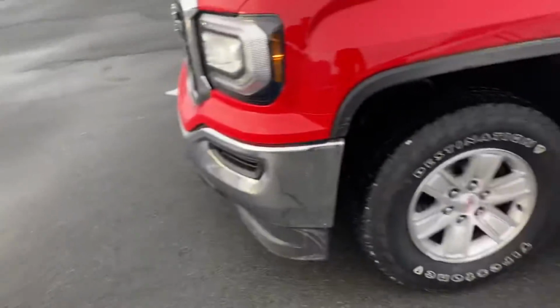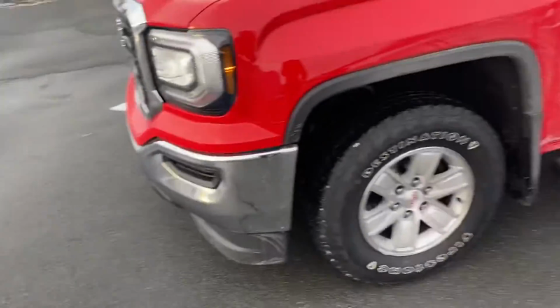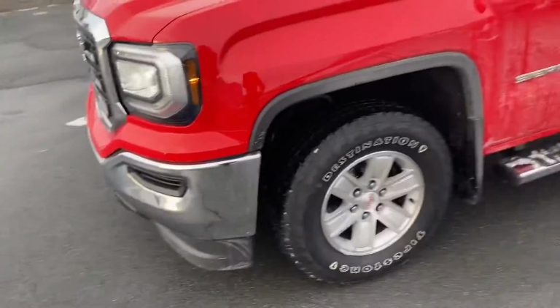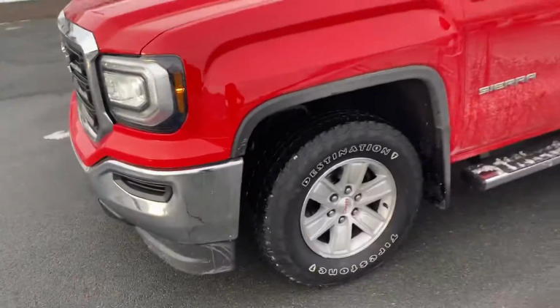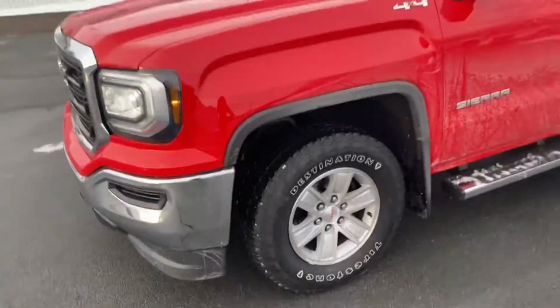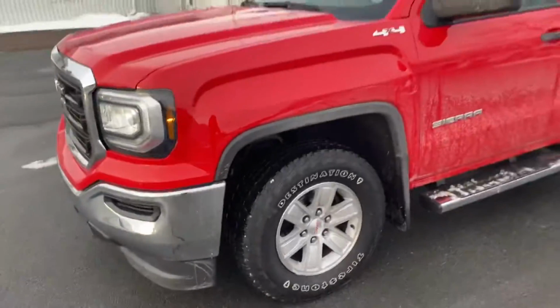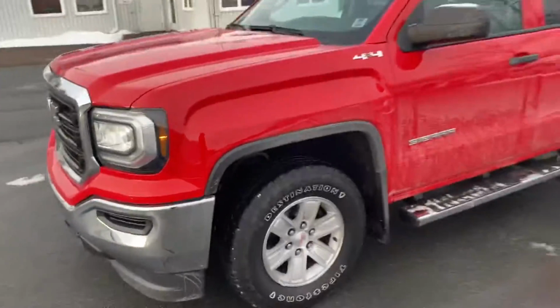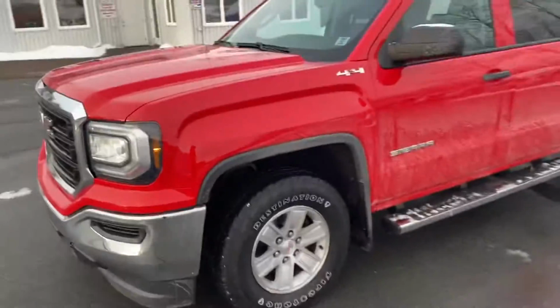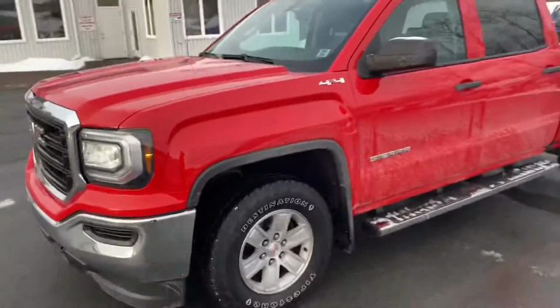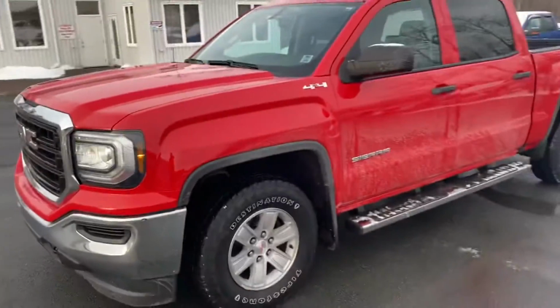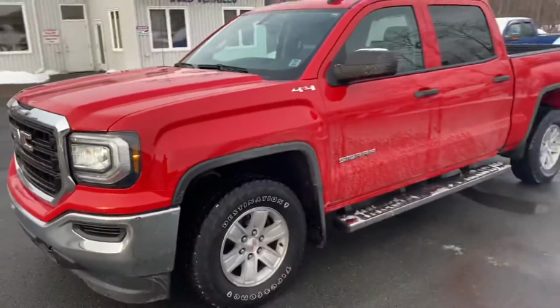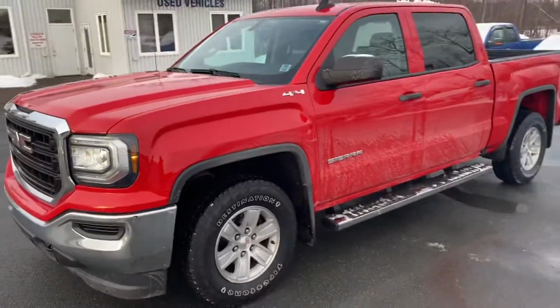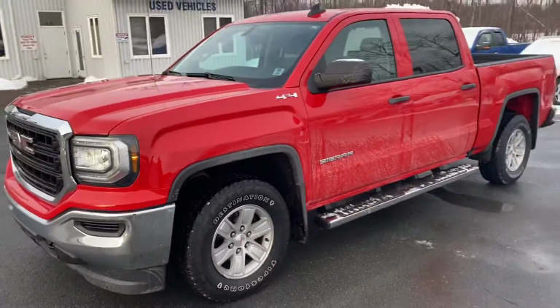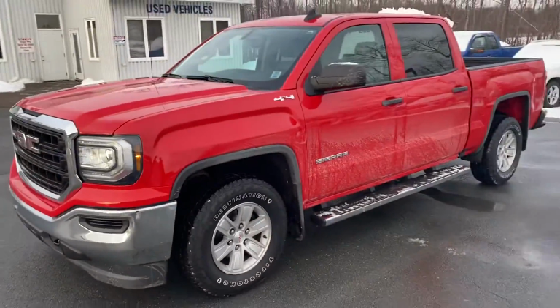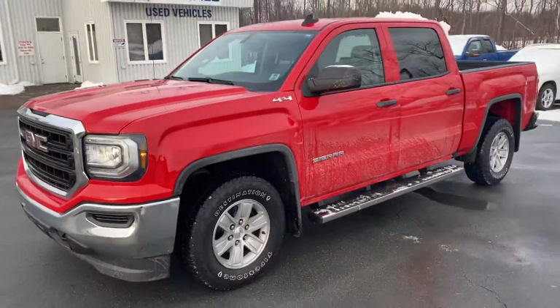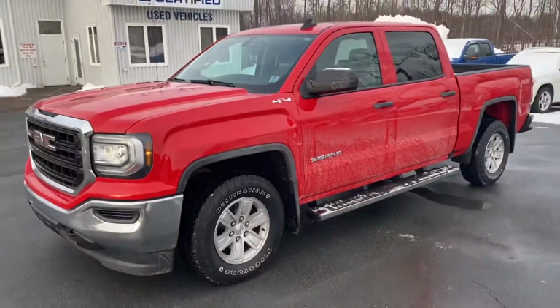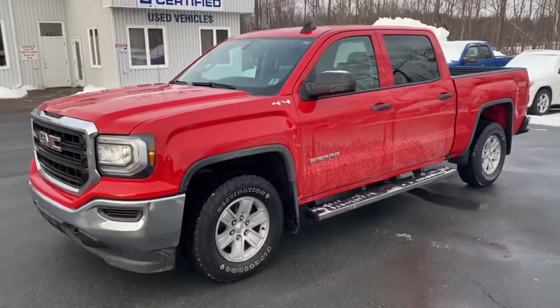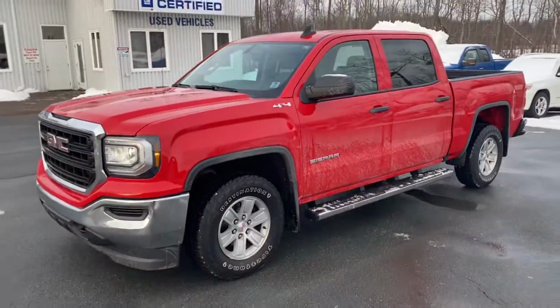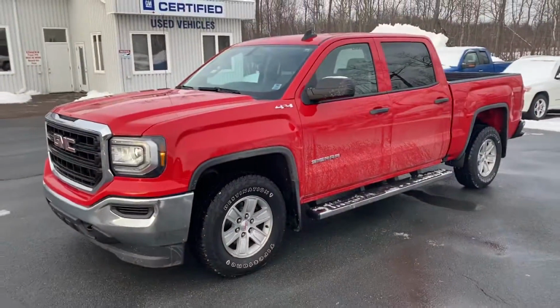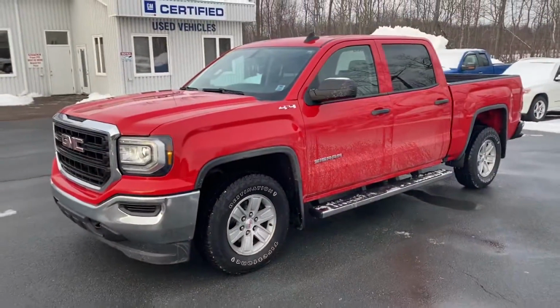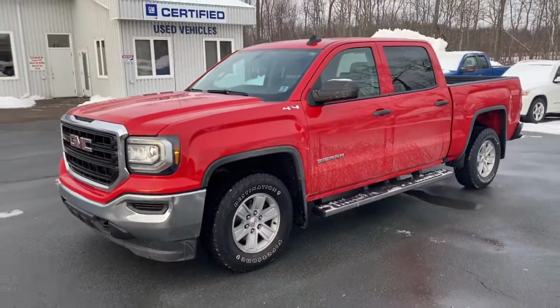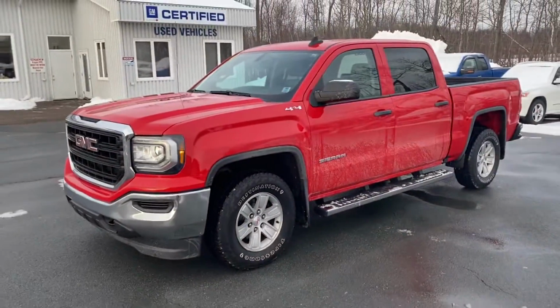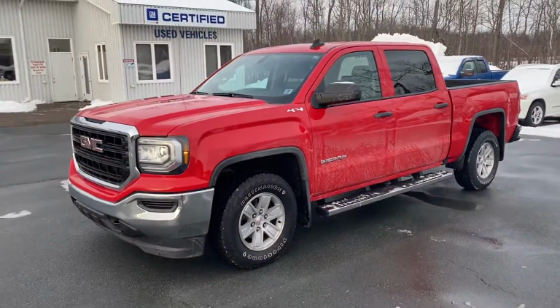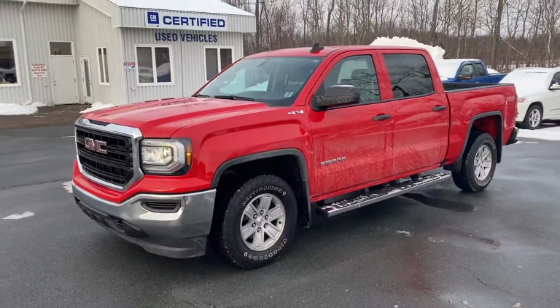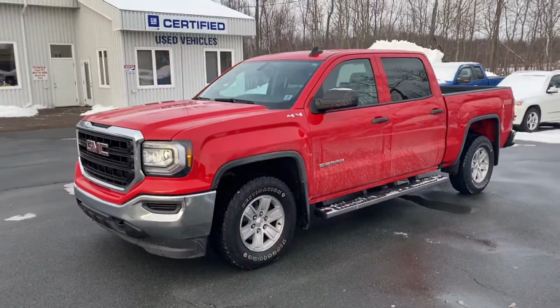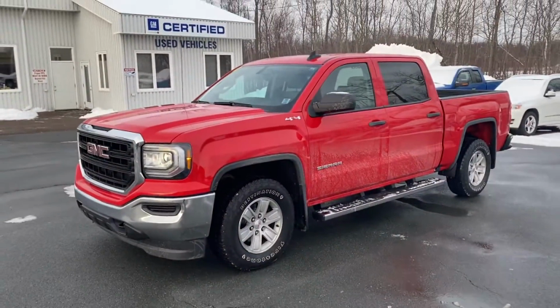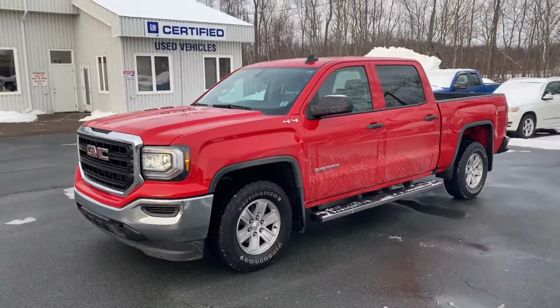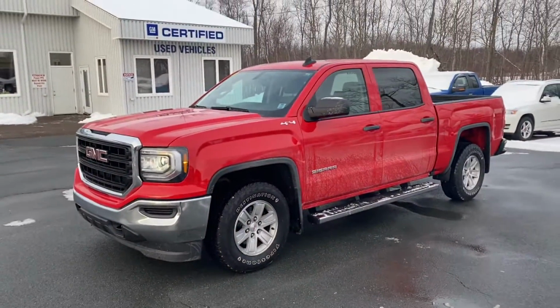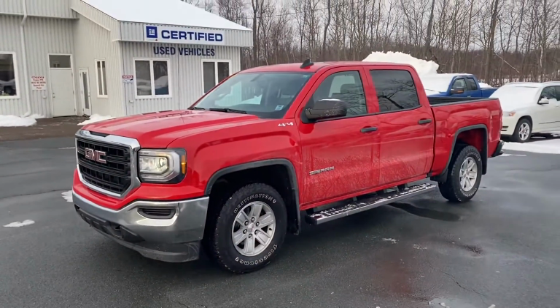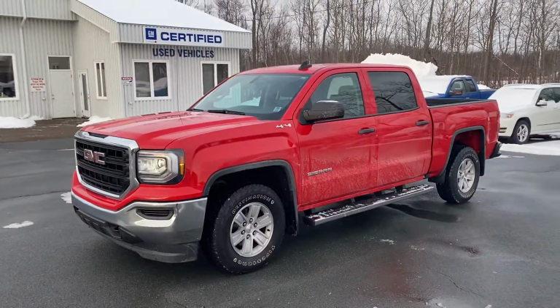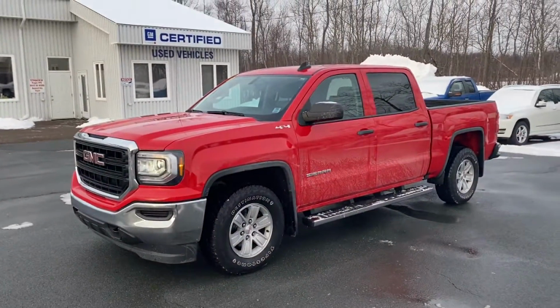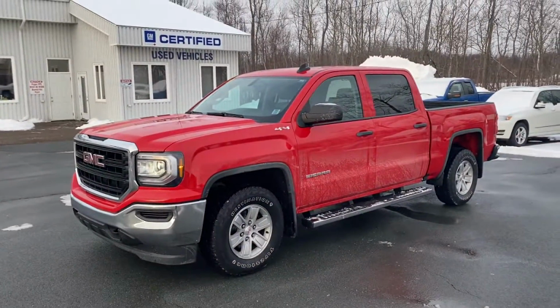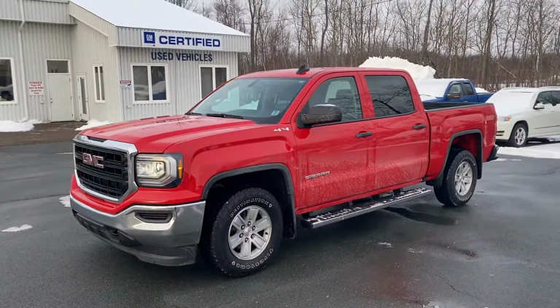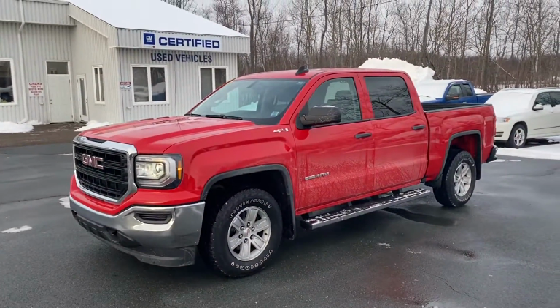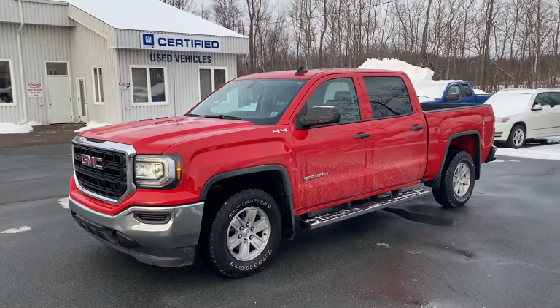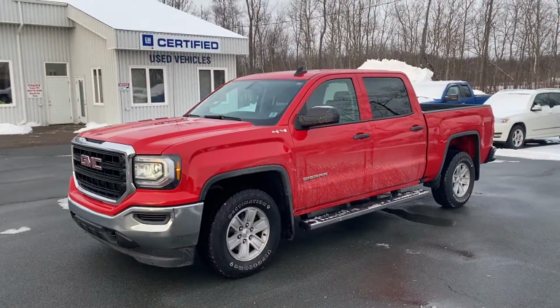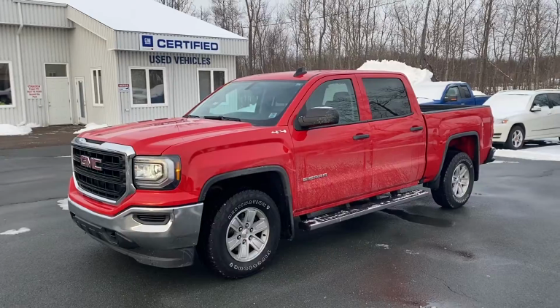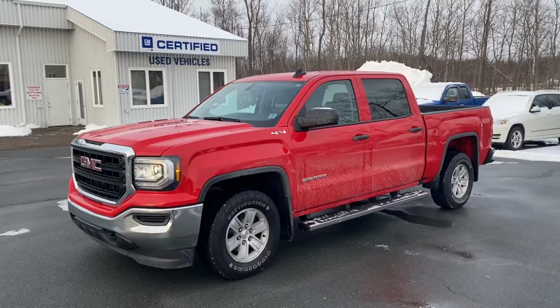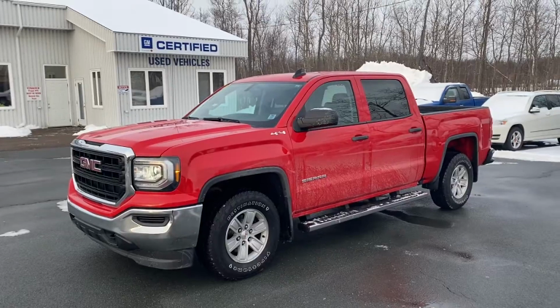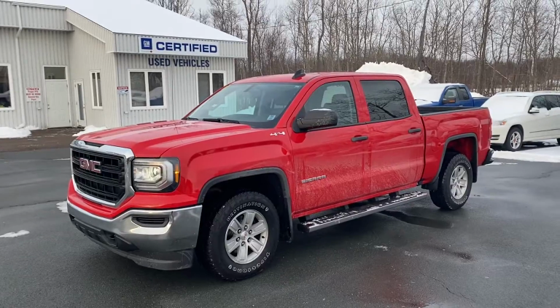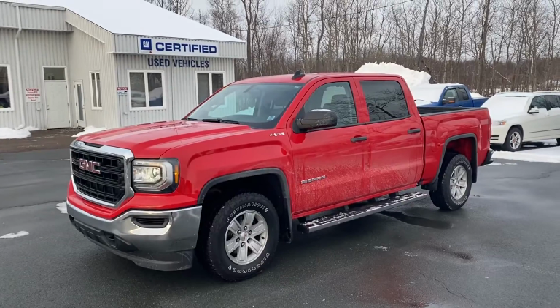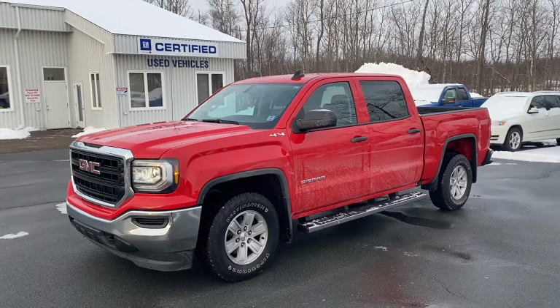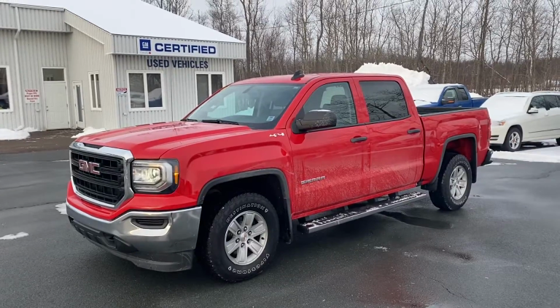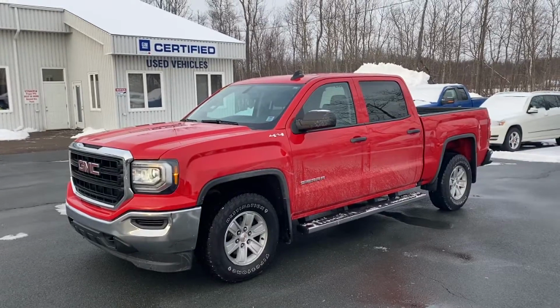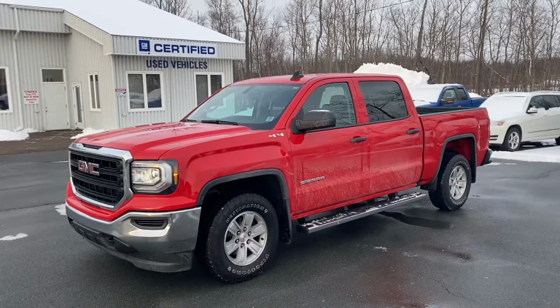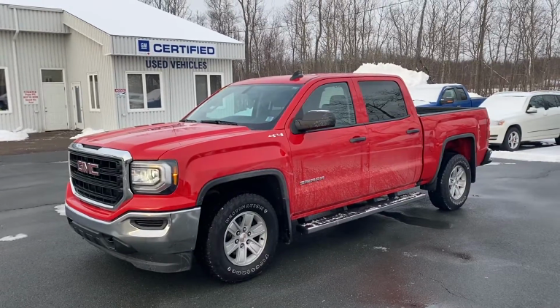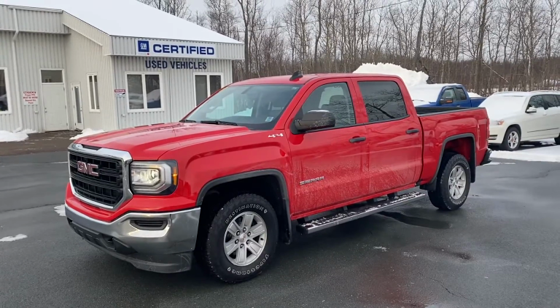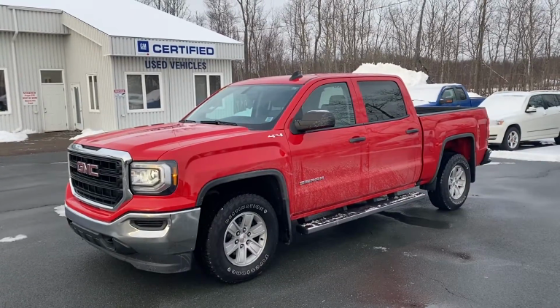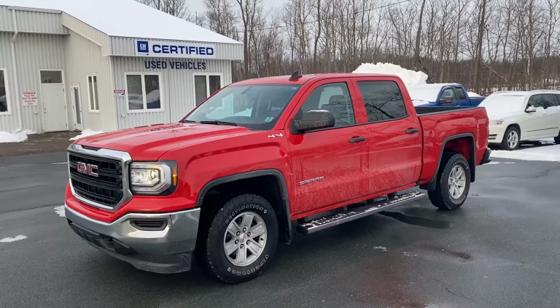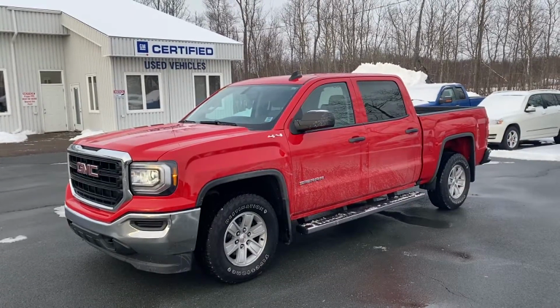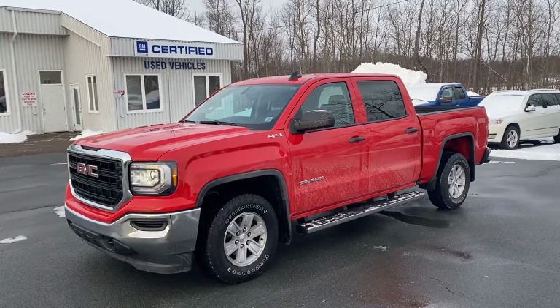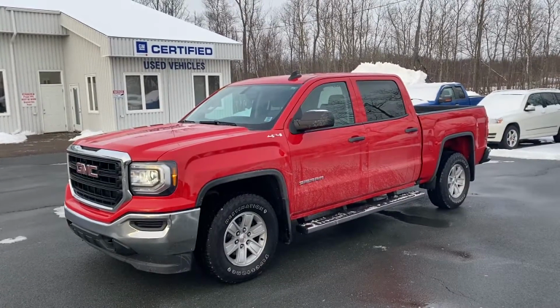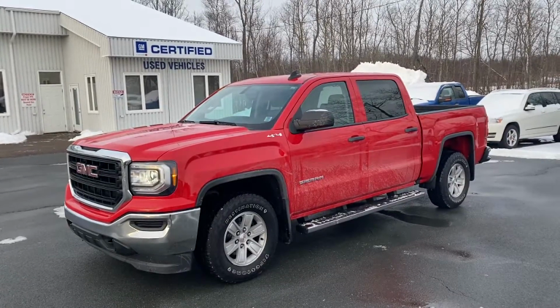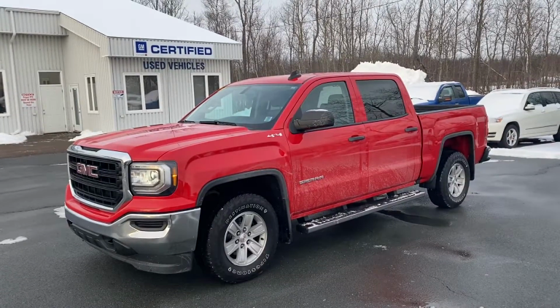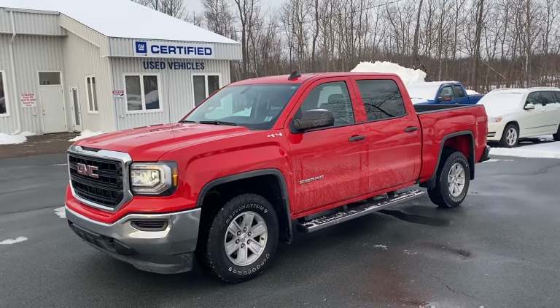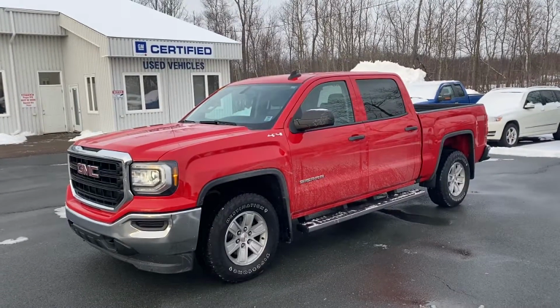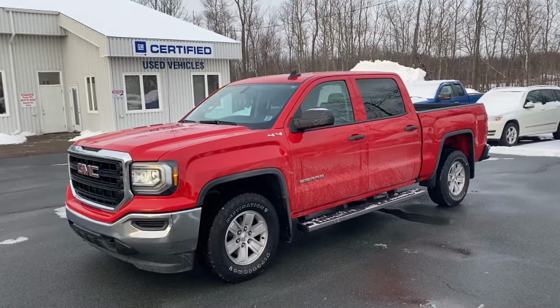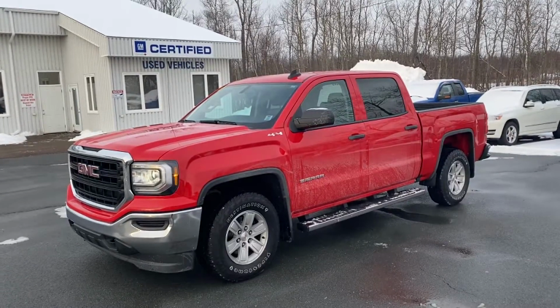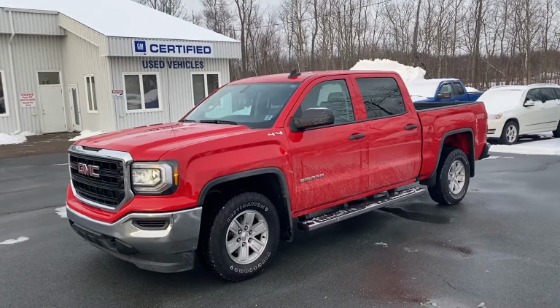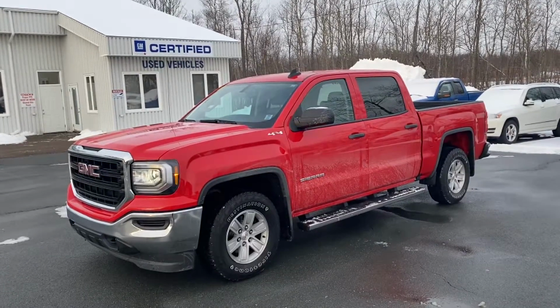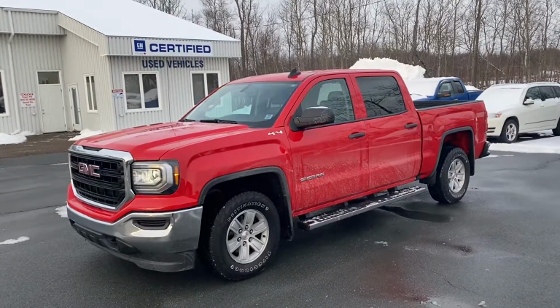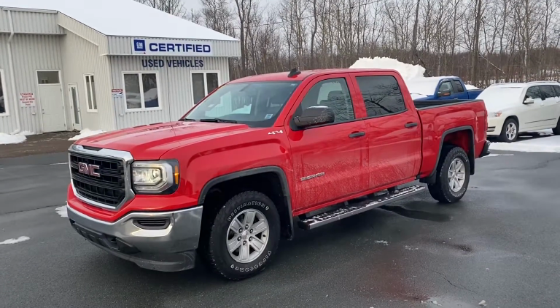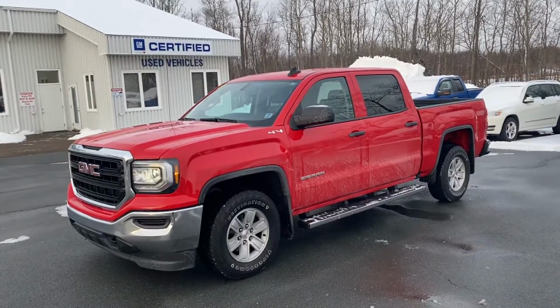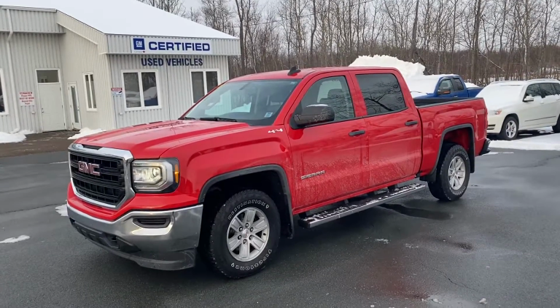Once again, this is a 2017 Sierra SLE Crew Cab 4x4 at Tantamar ChevOnline.